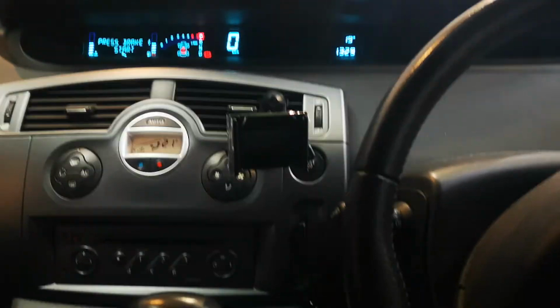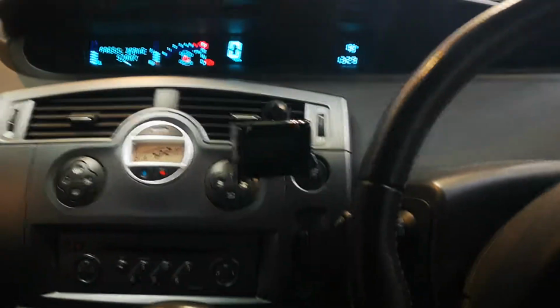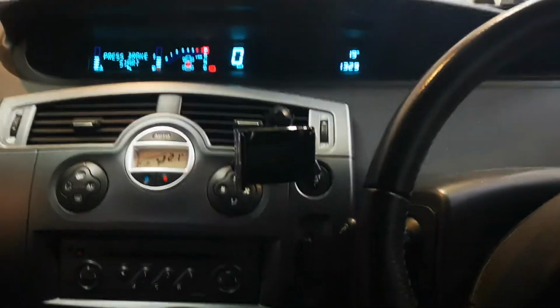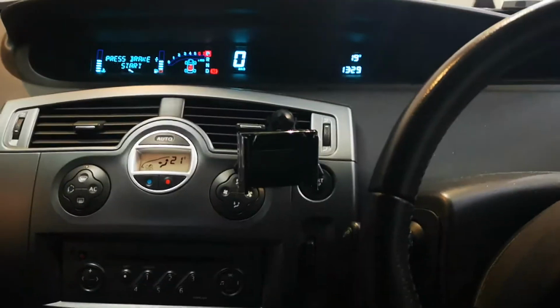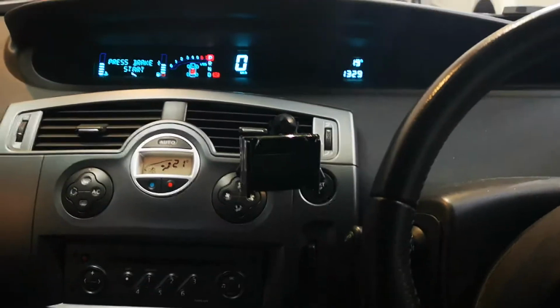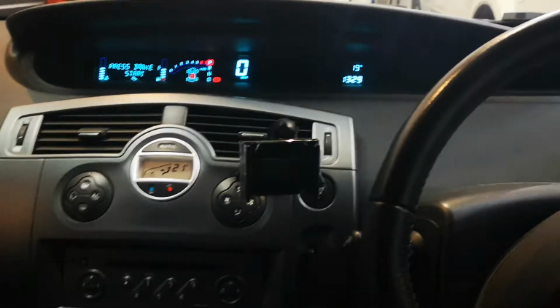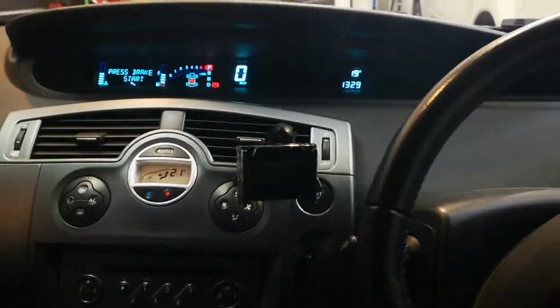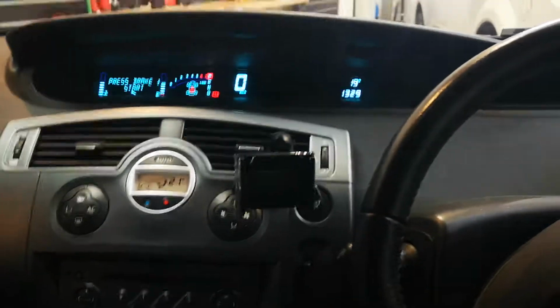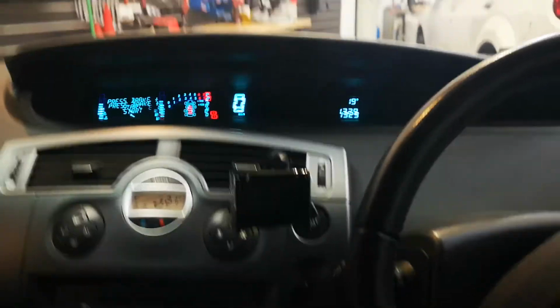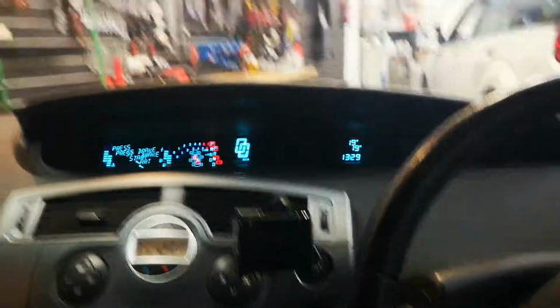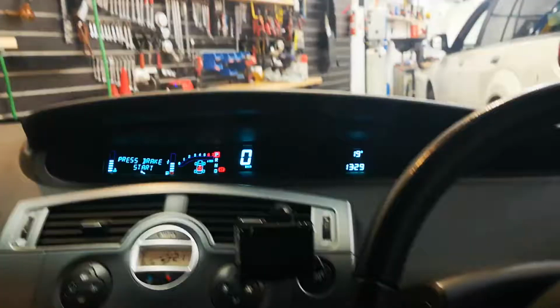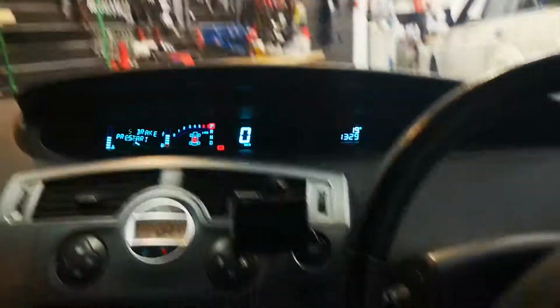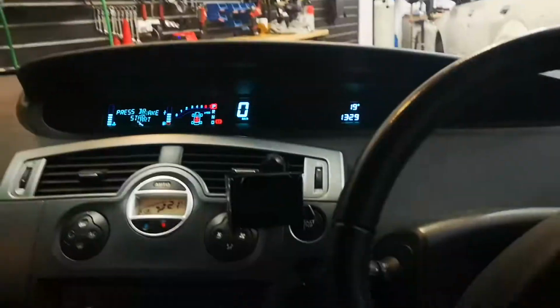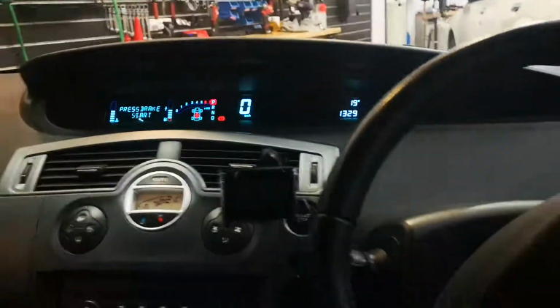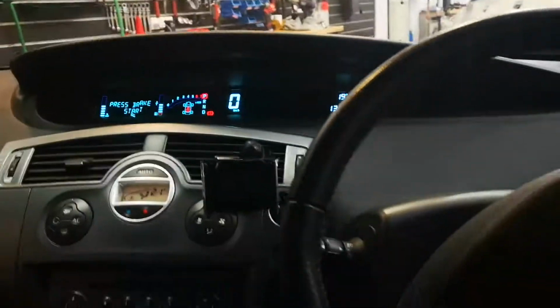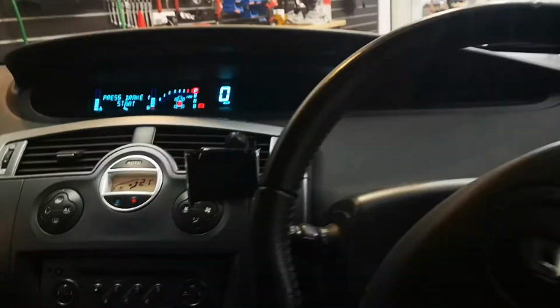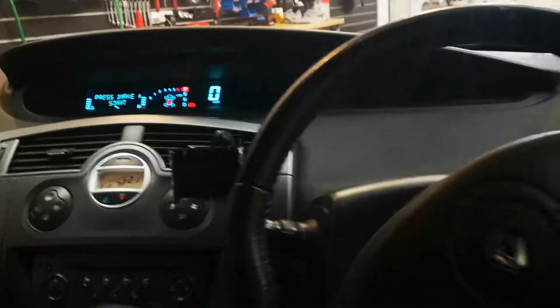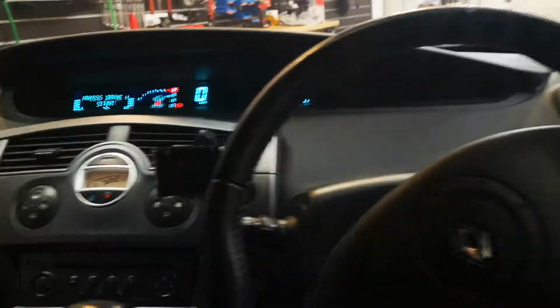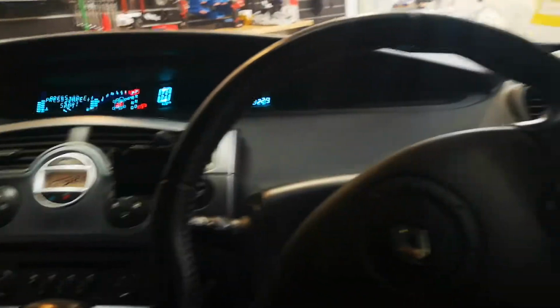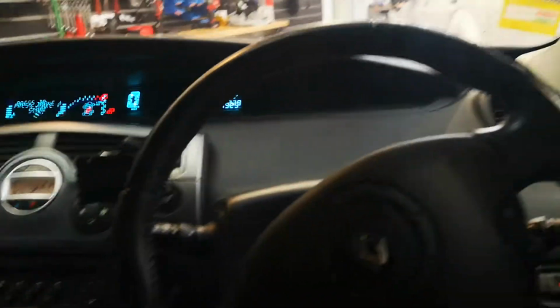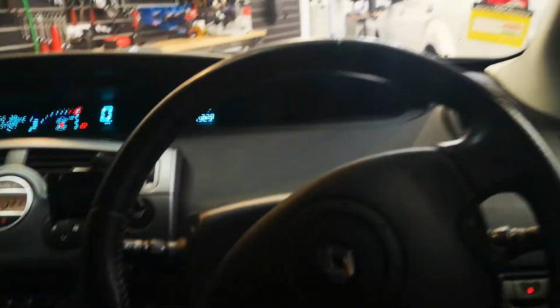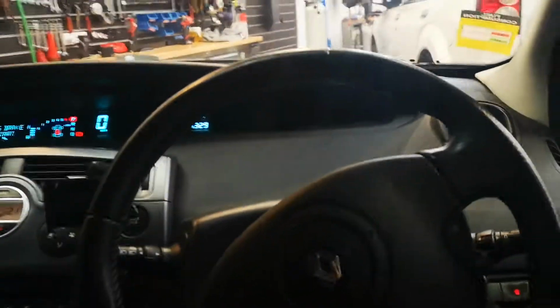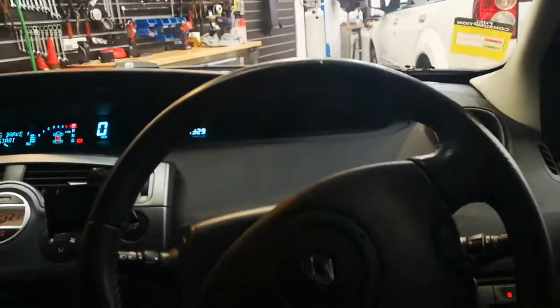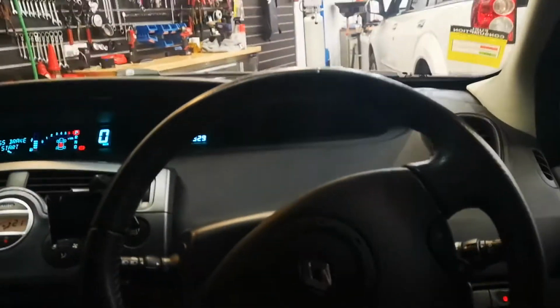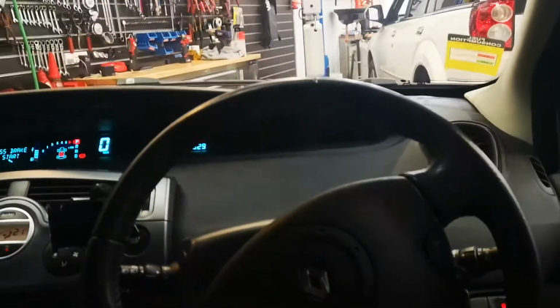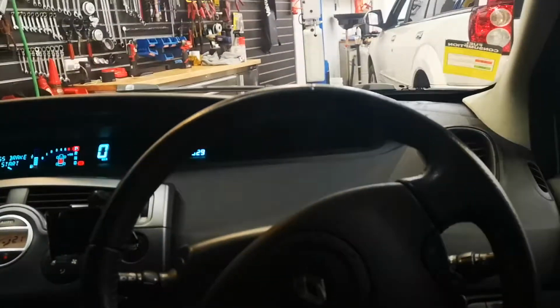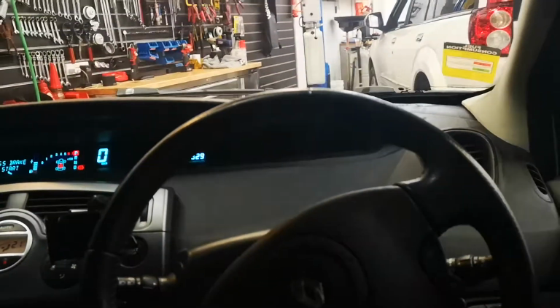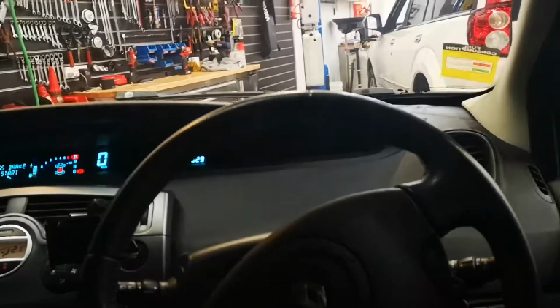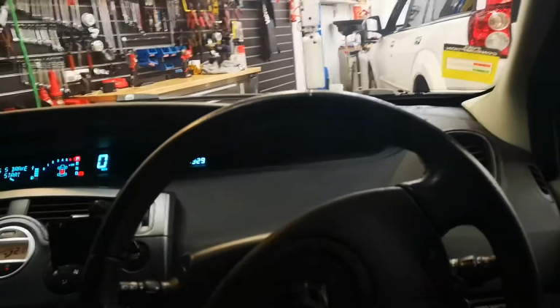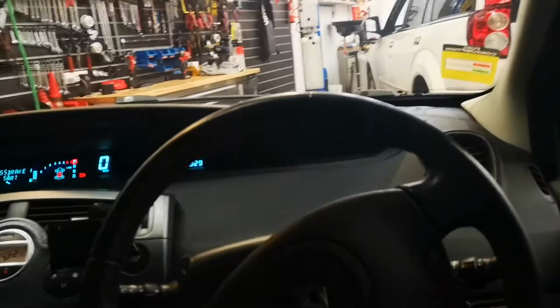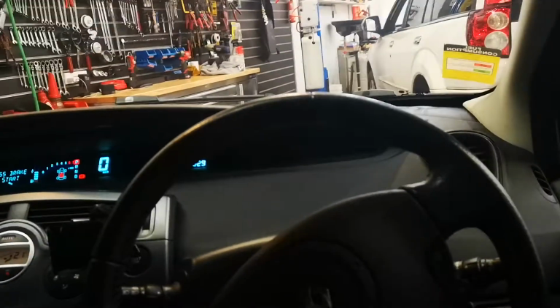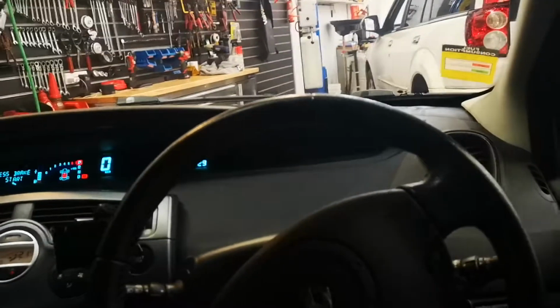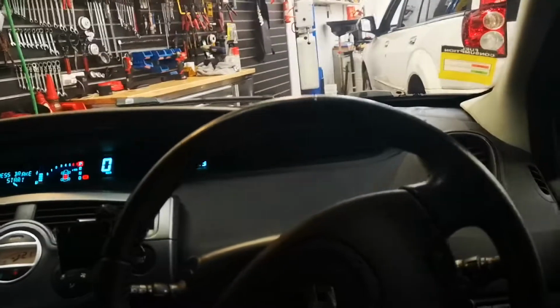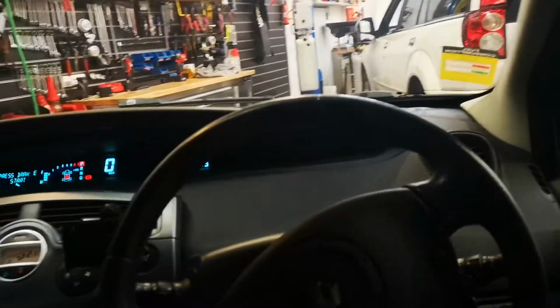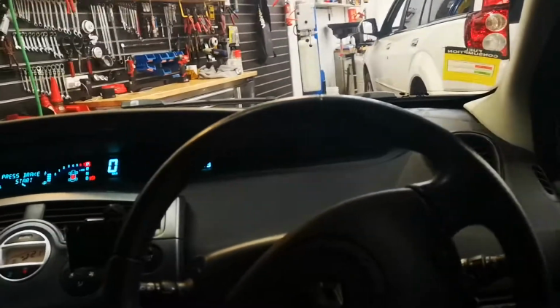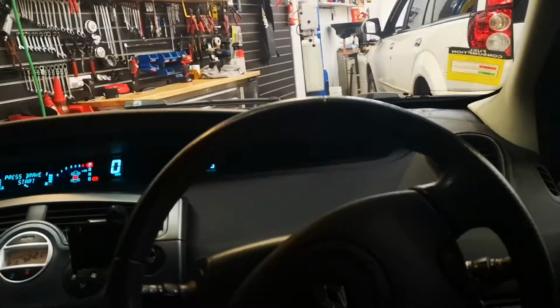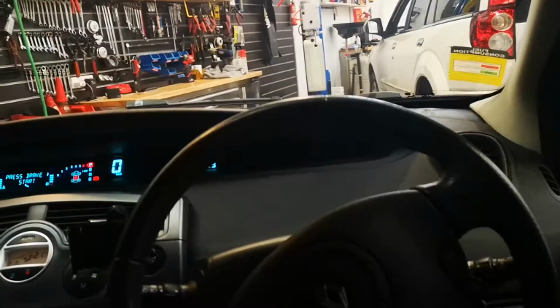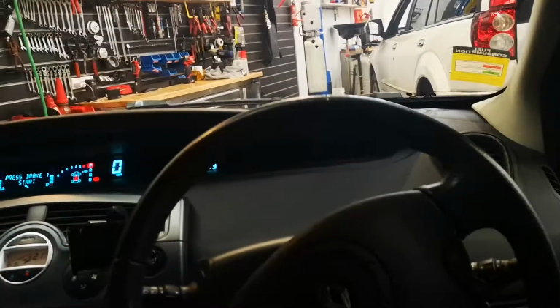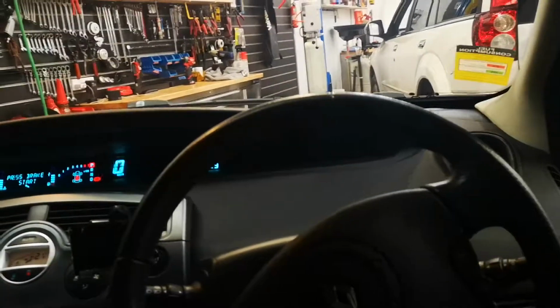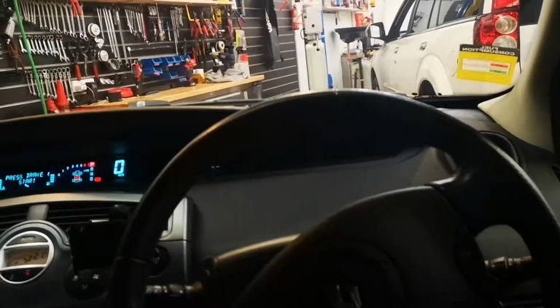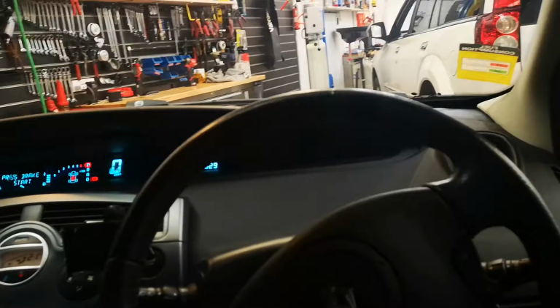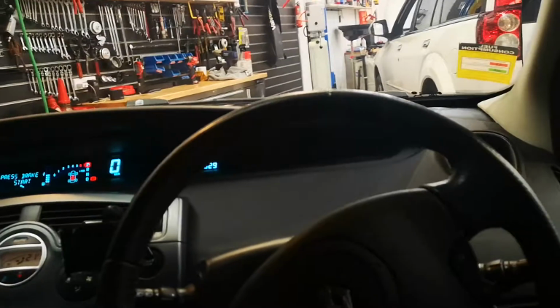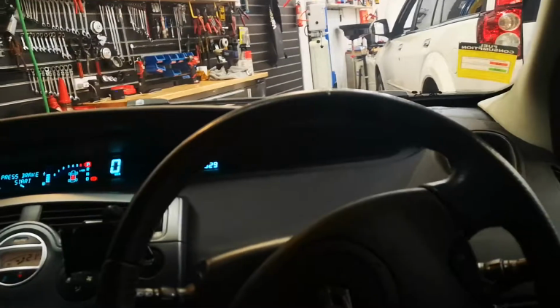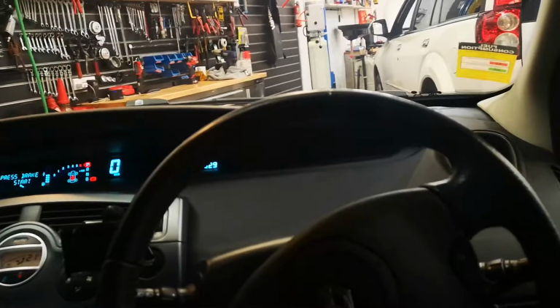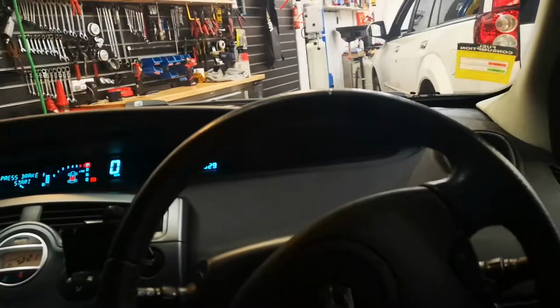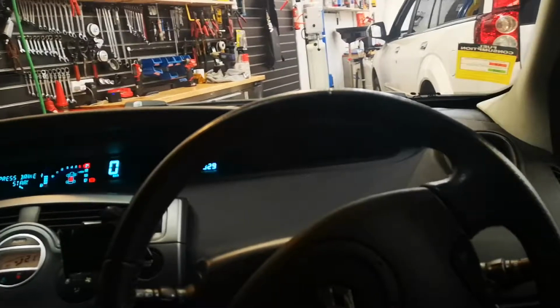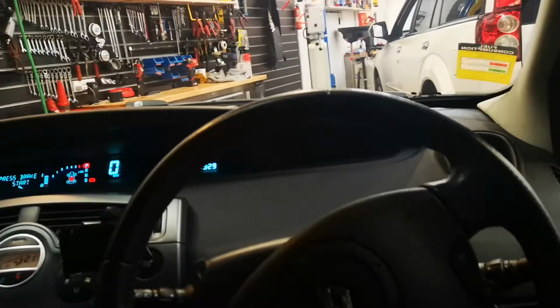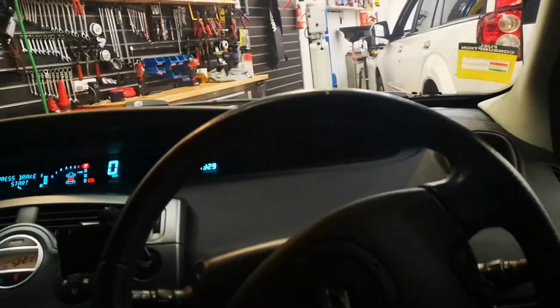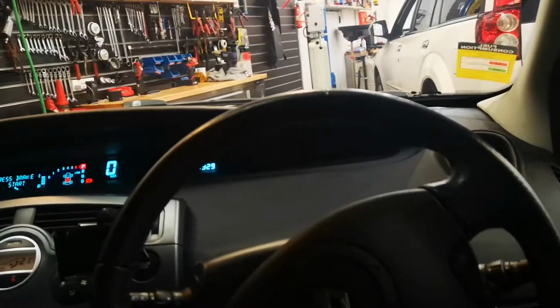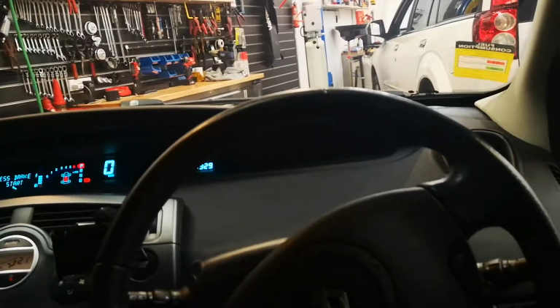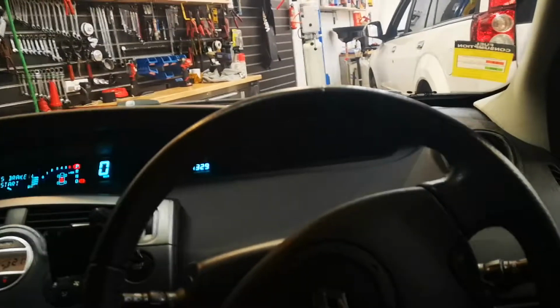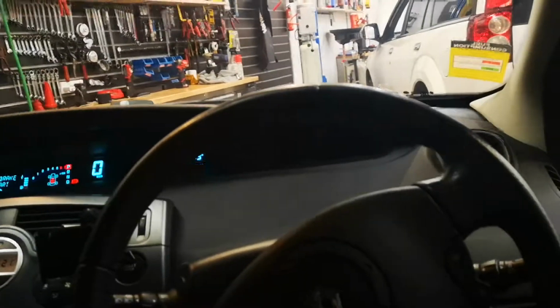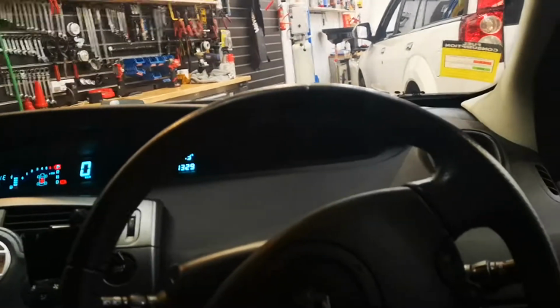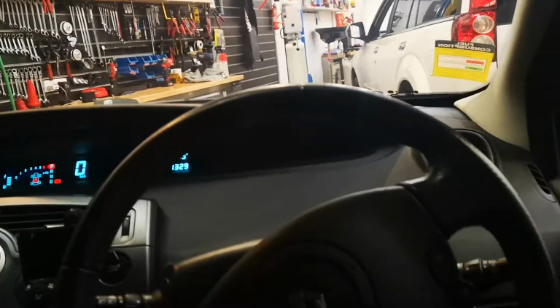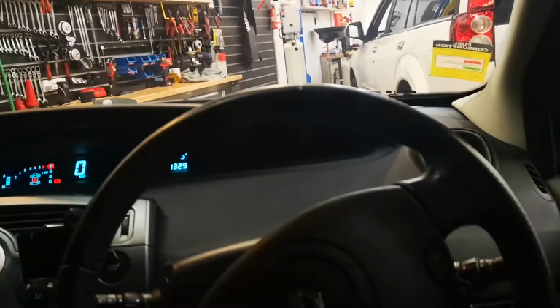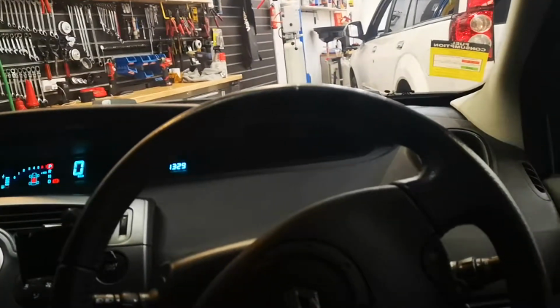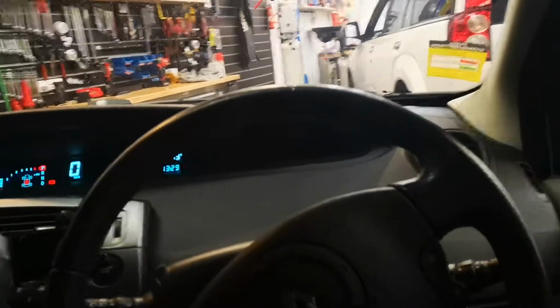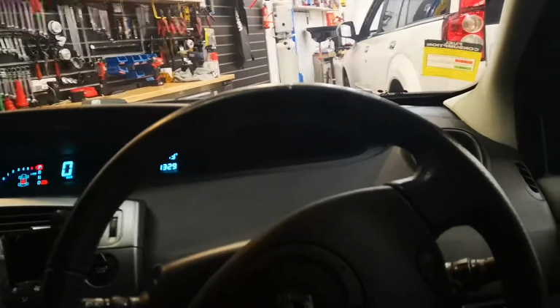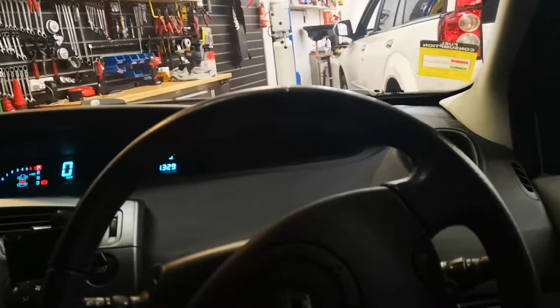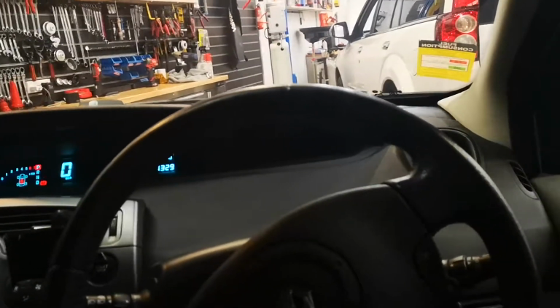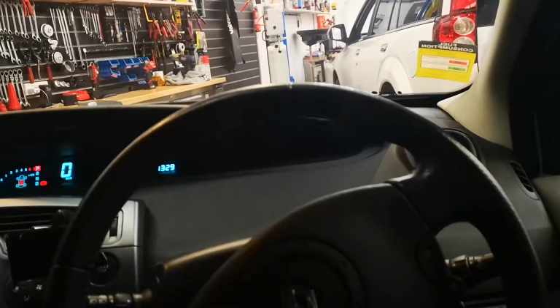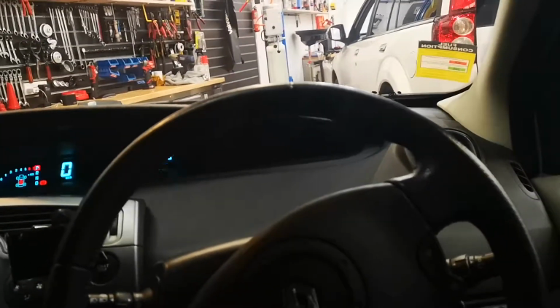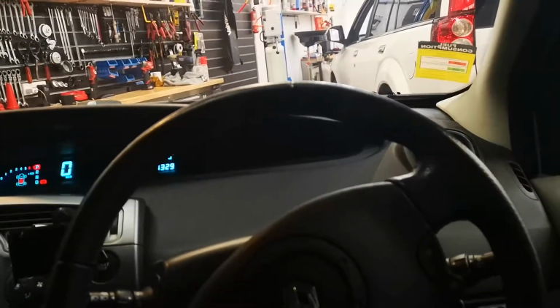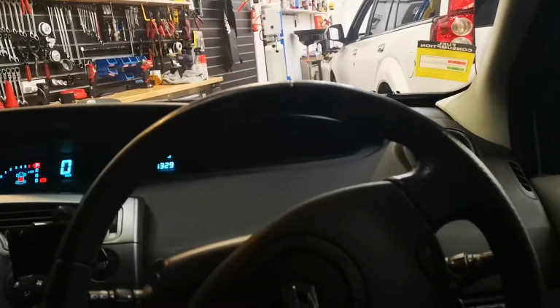G'day guys, Teresa at the service on this 2005 Scenic. I have done these videos before but I'll make another one.